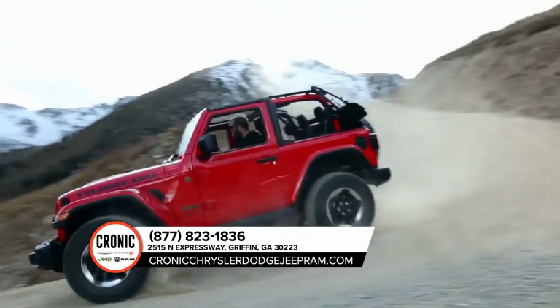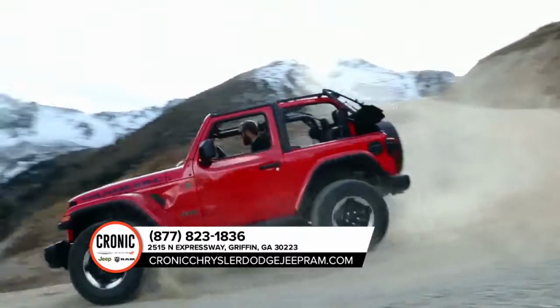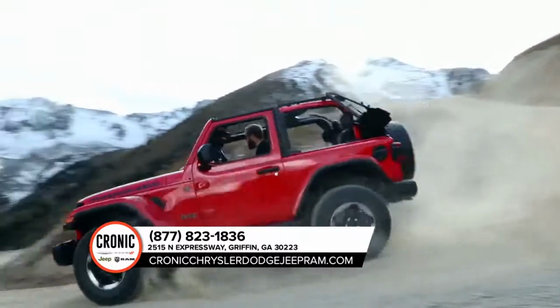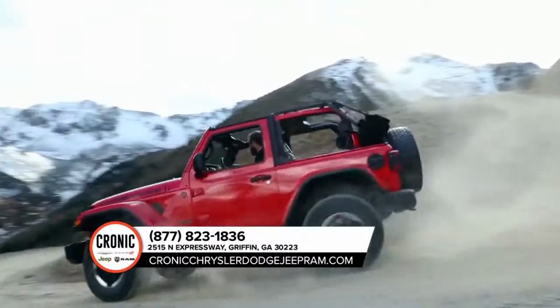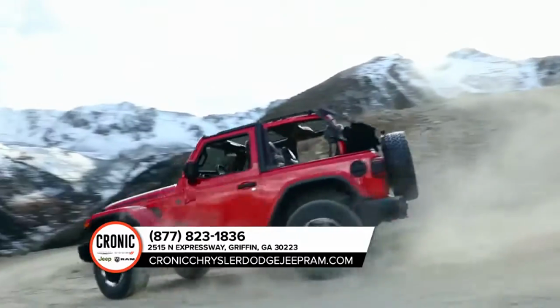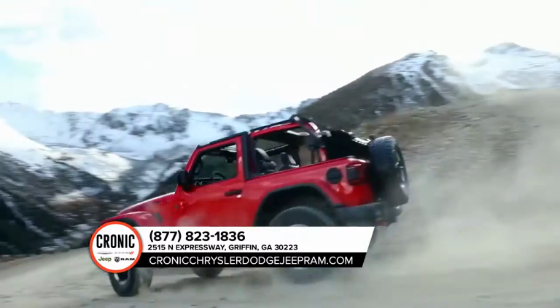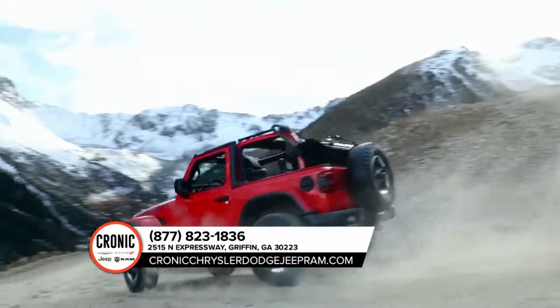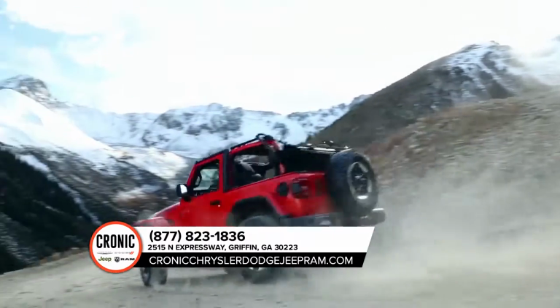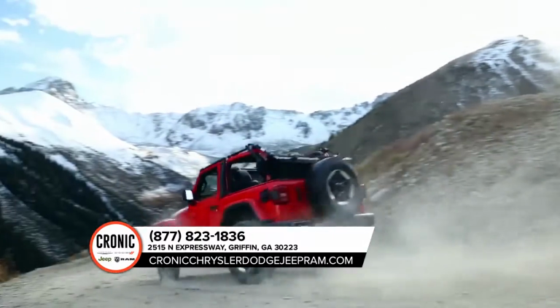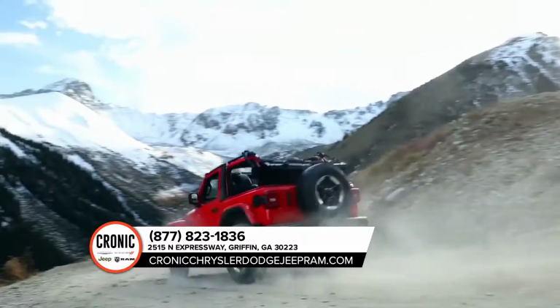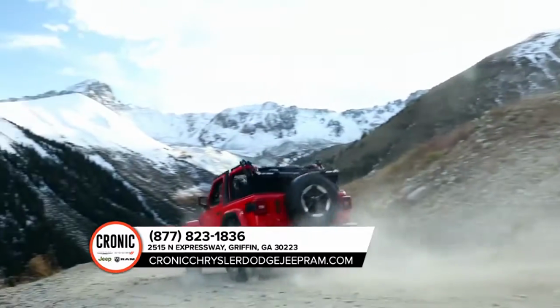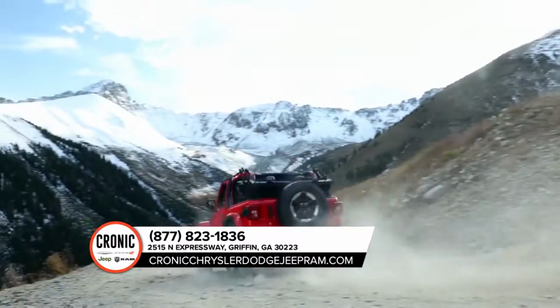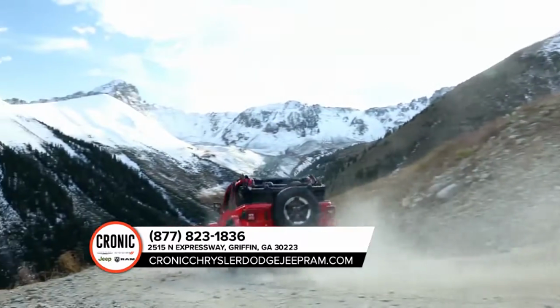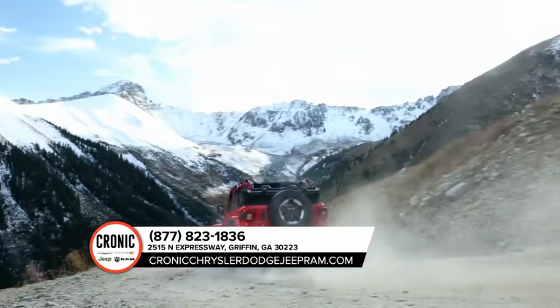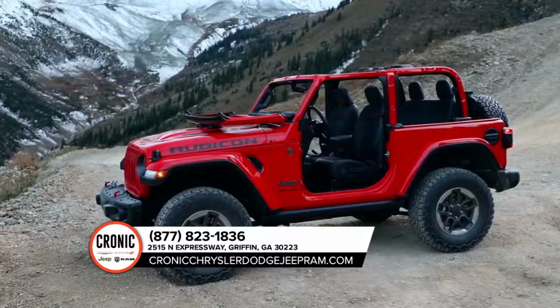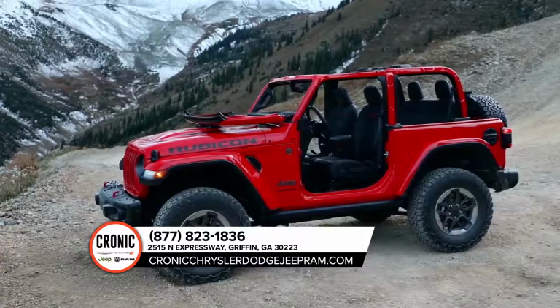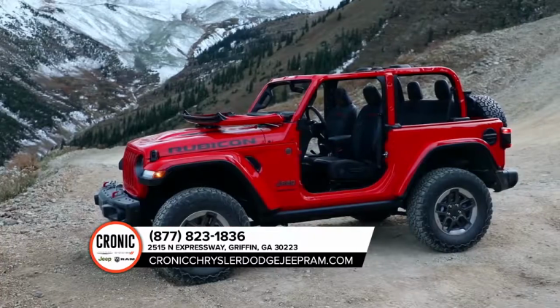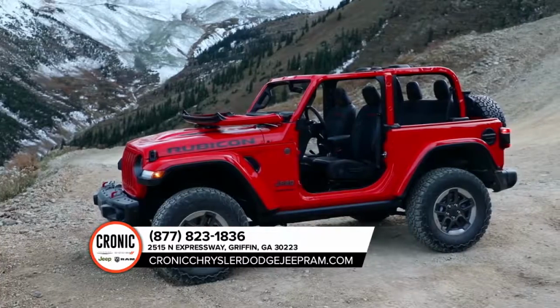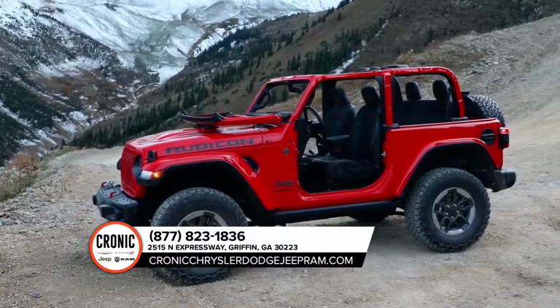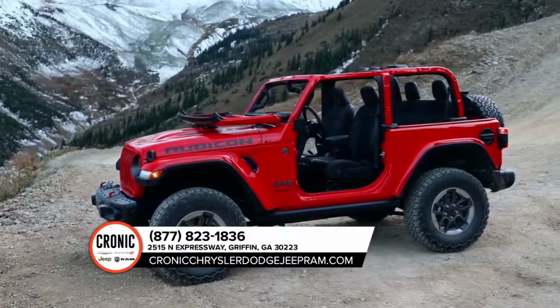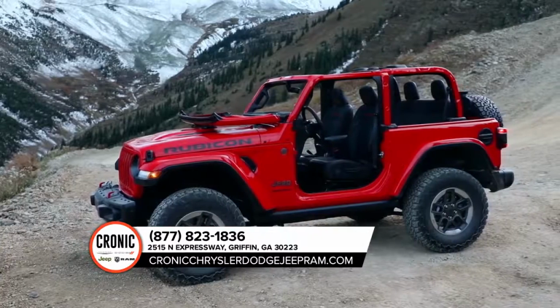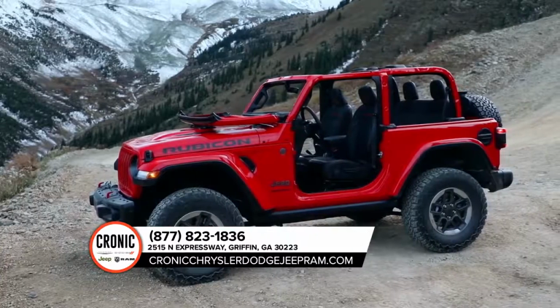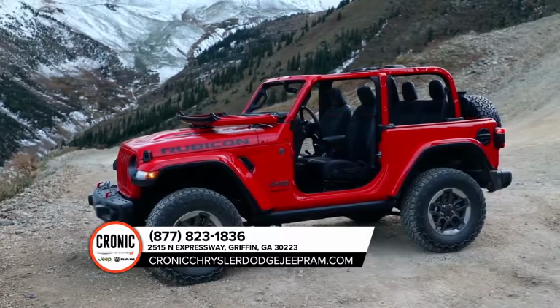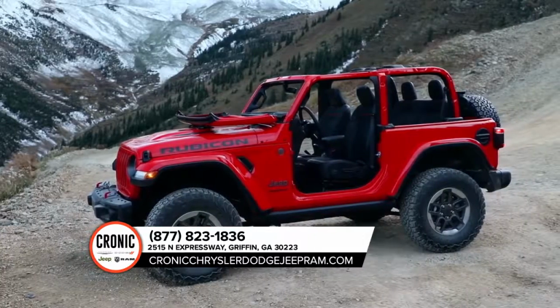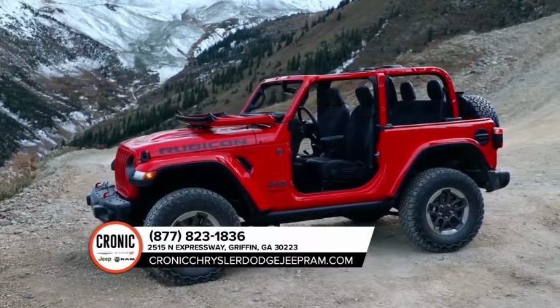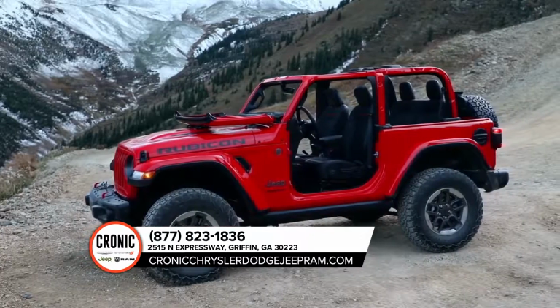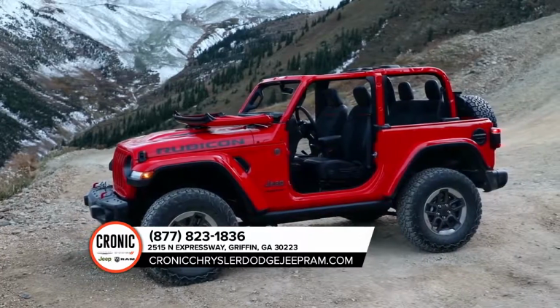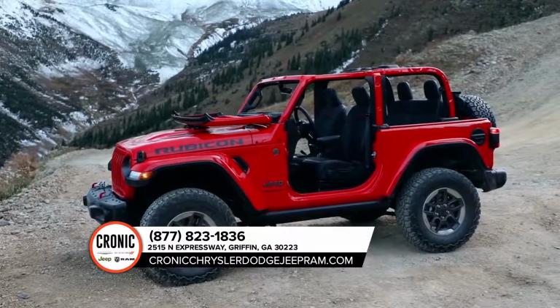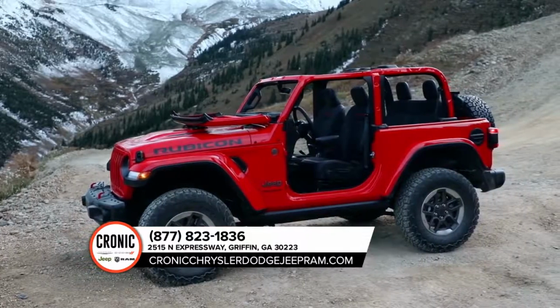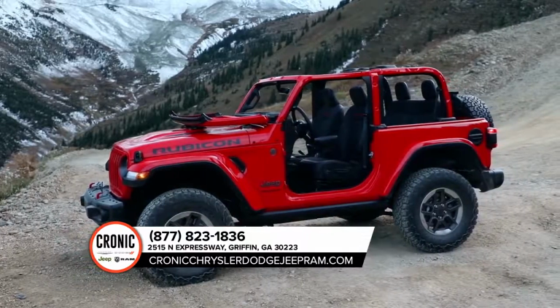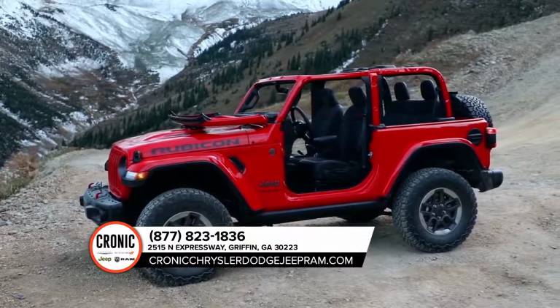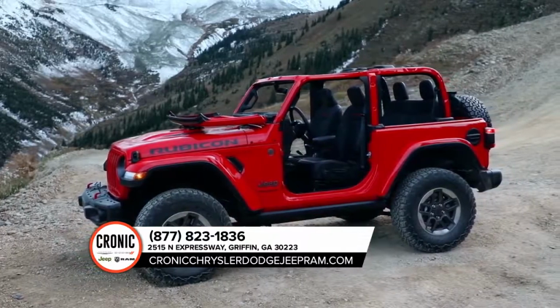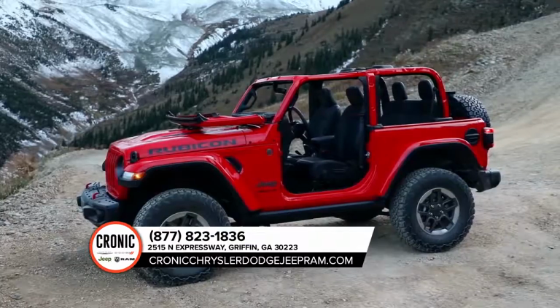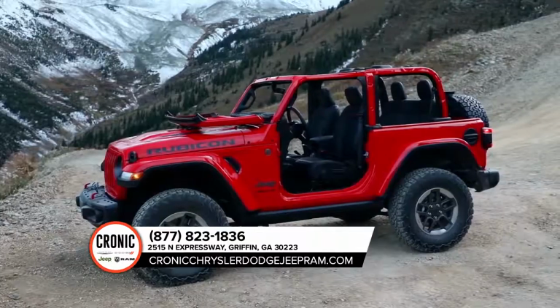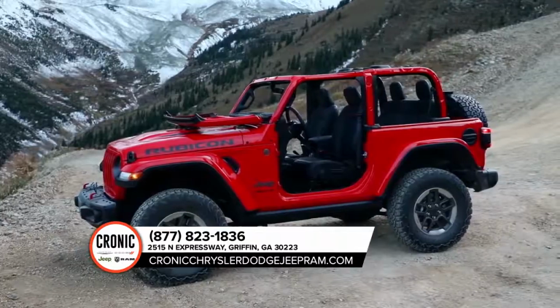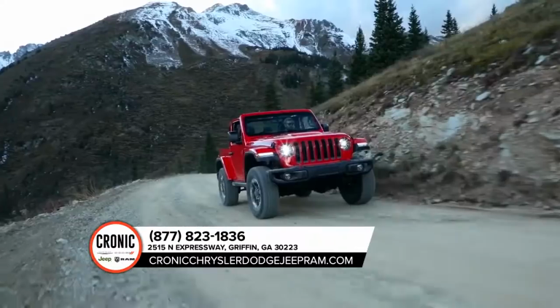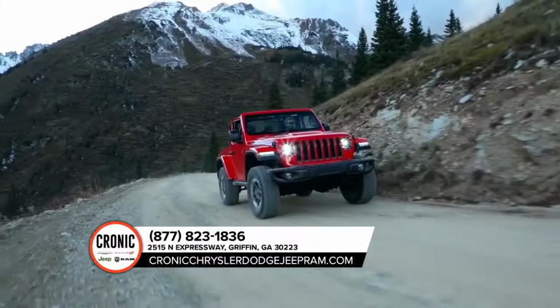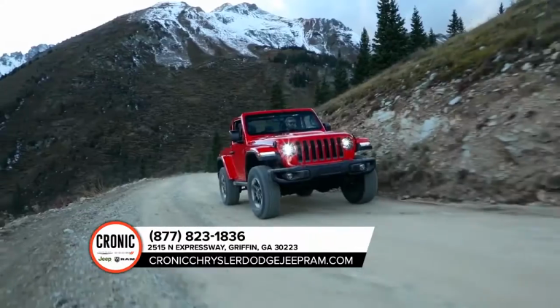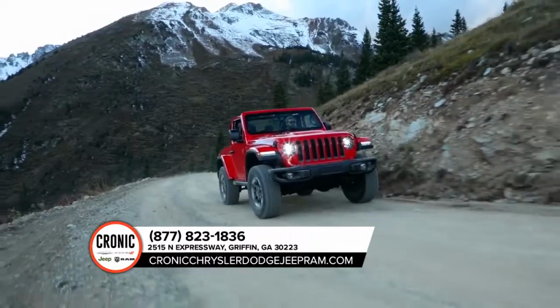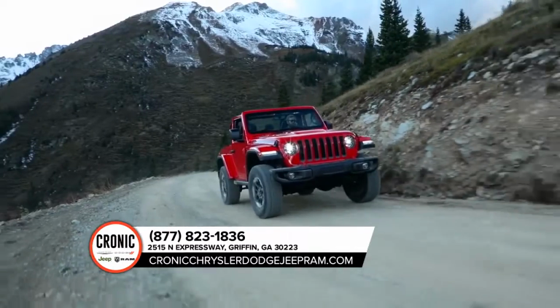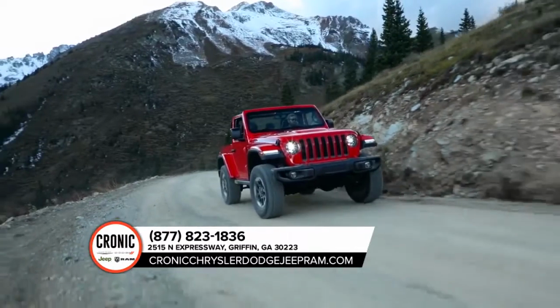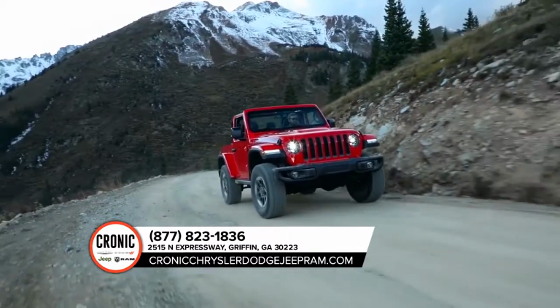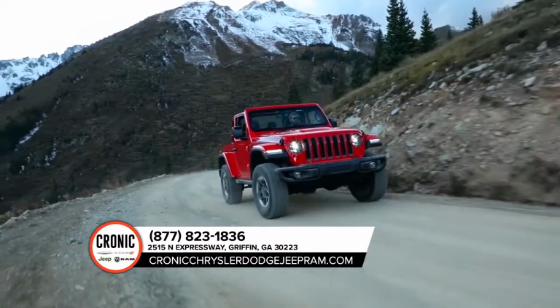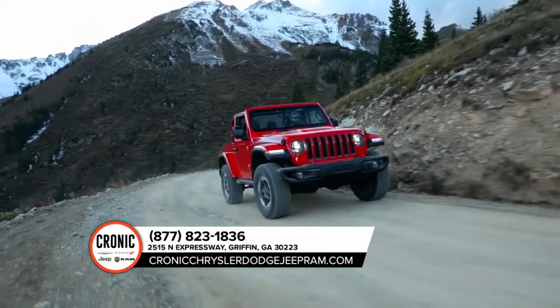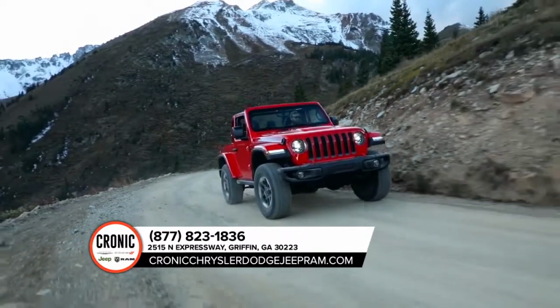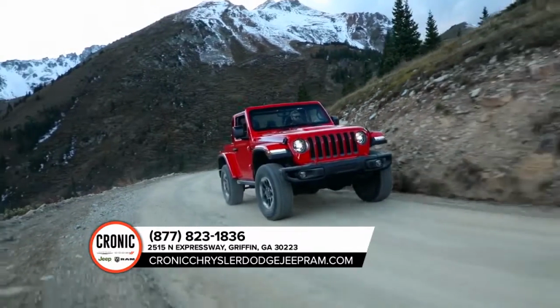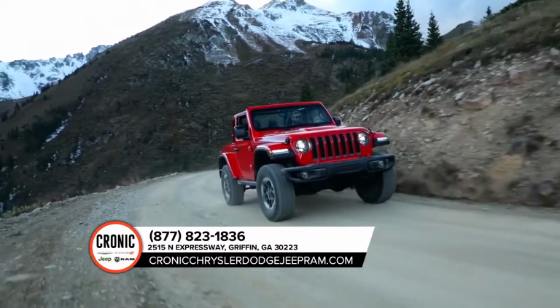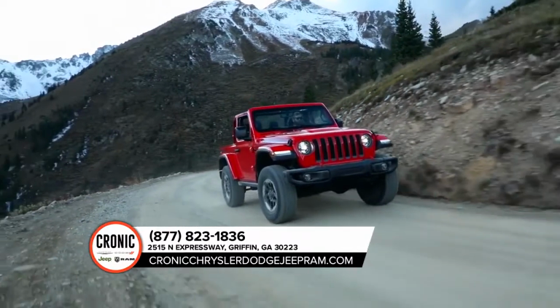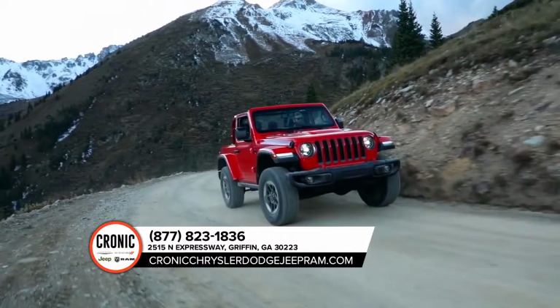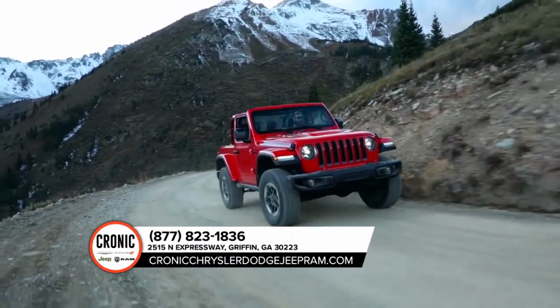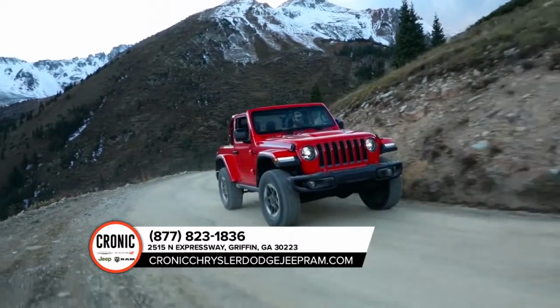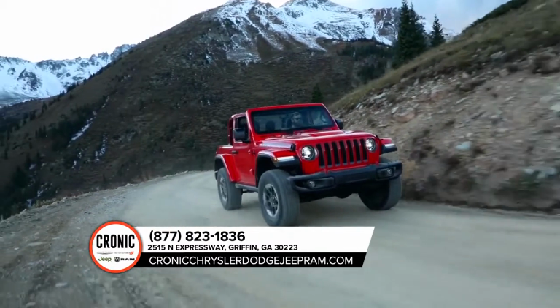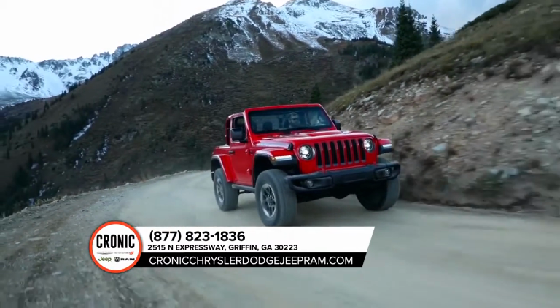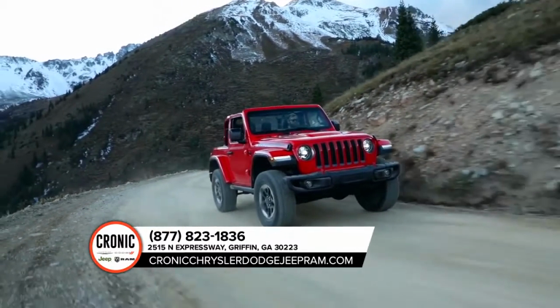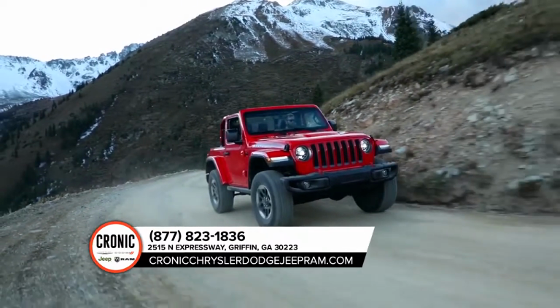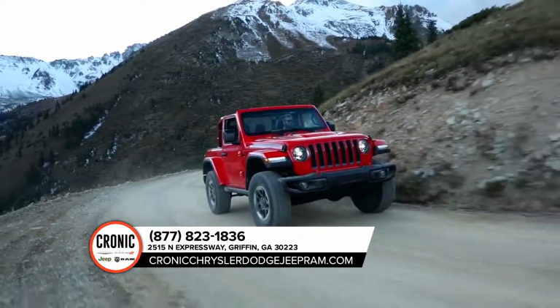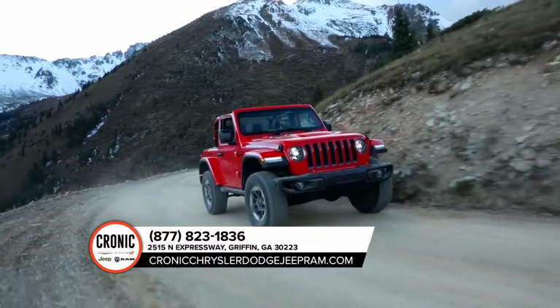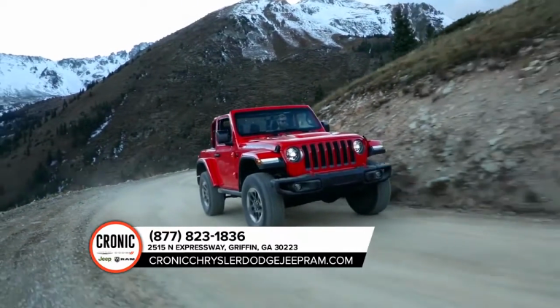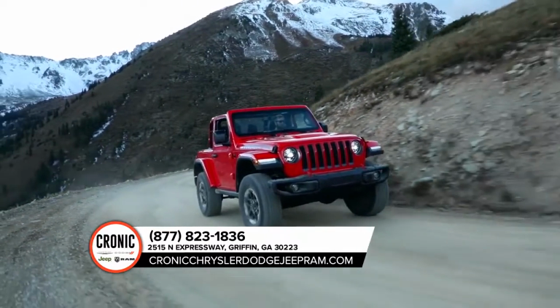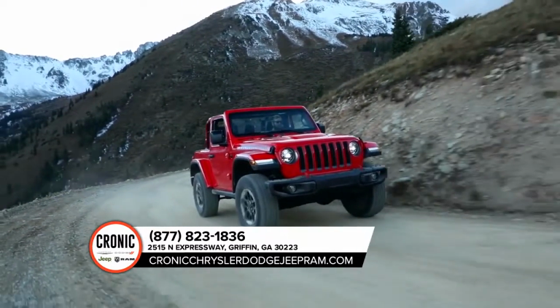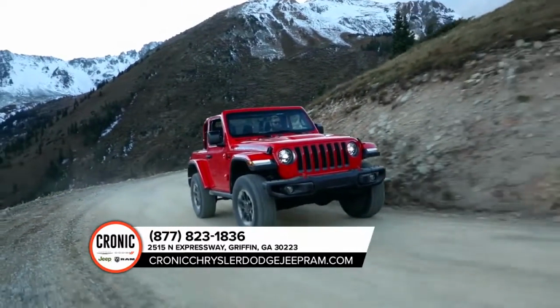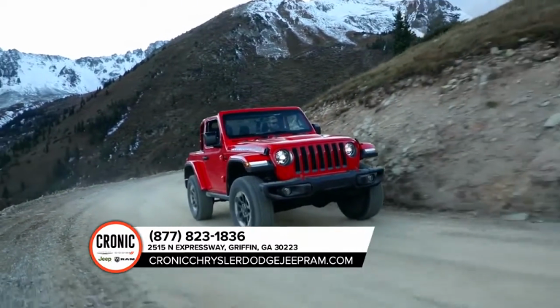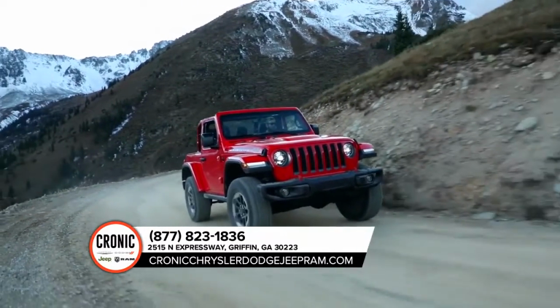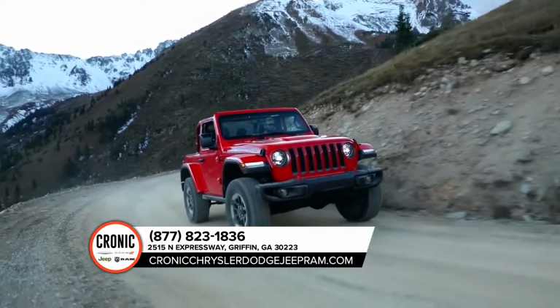Wrangler has your back, your front, and your sides. Plus, a trailer sway control system has been equipped on the 2019 Wrangler.